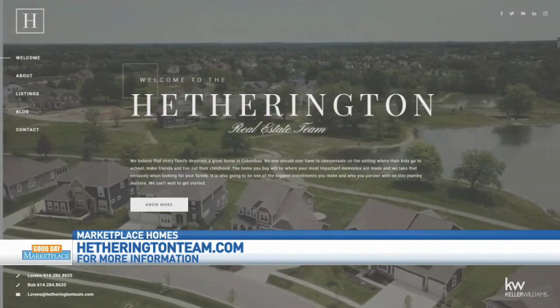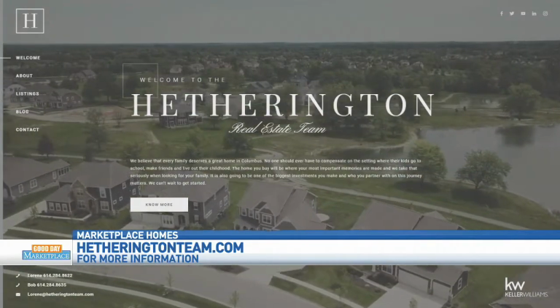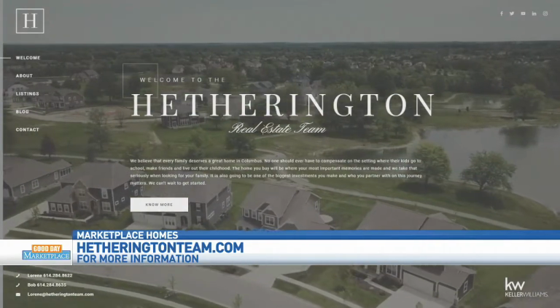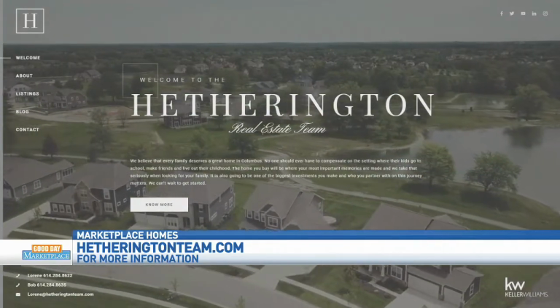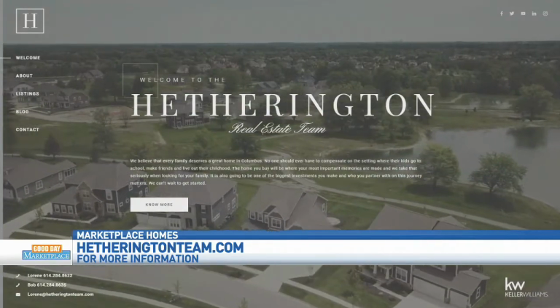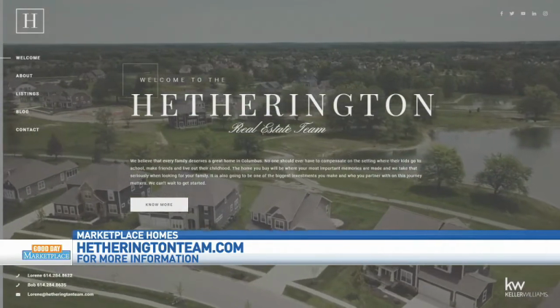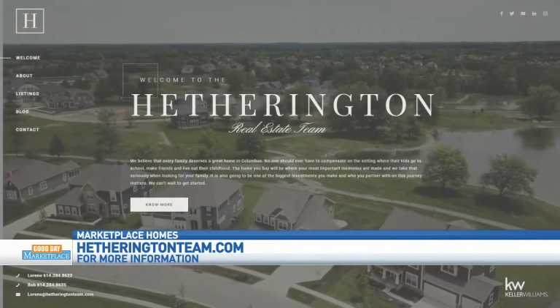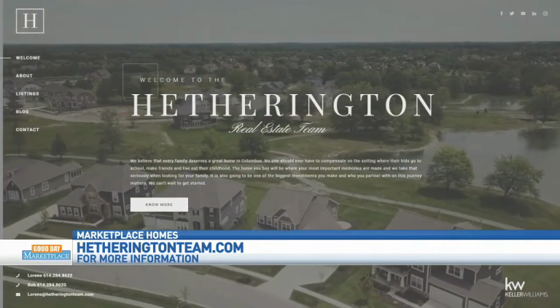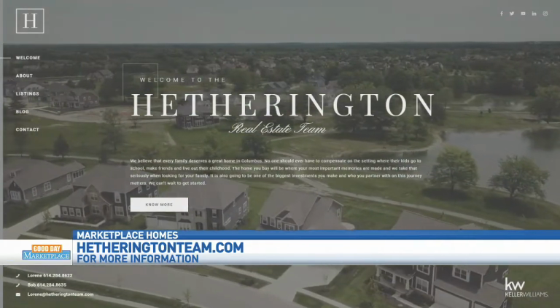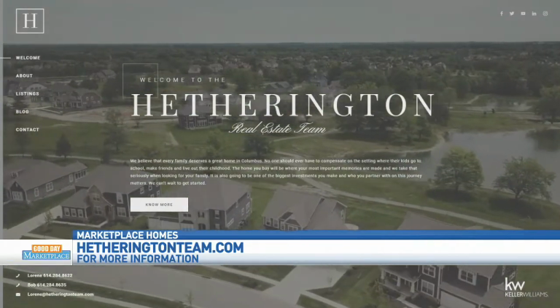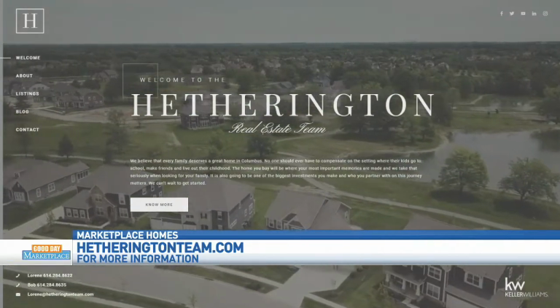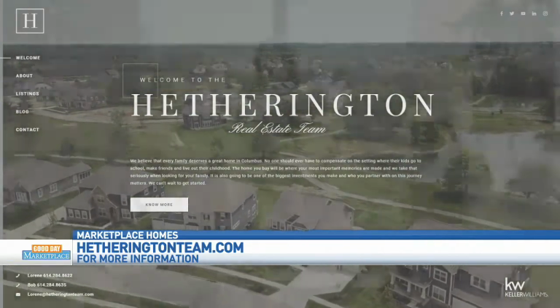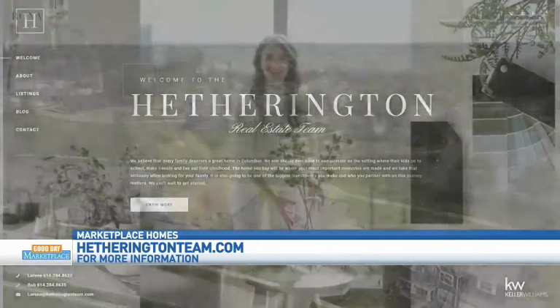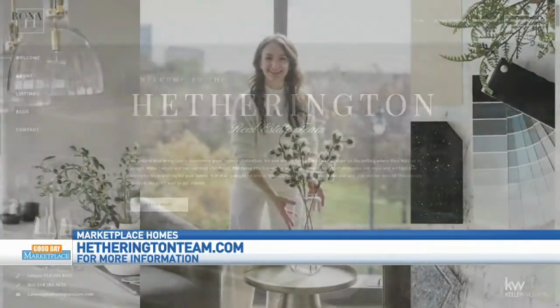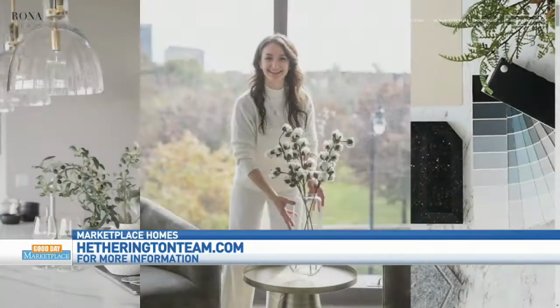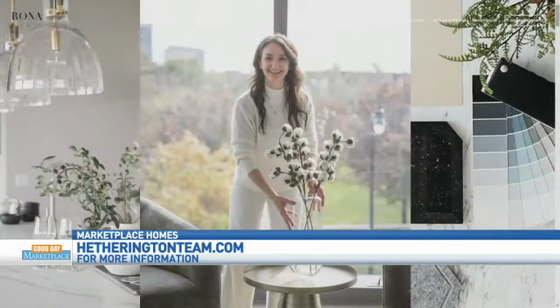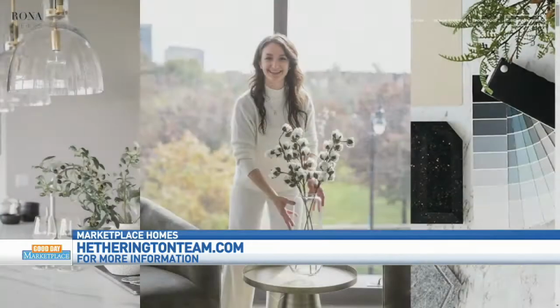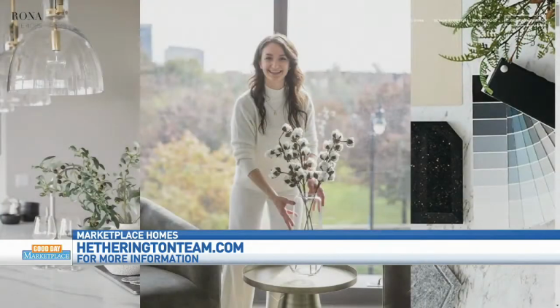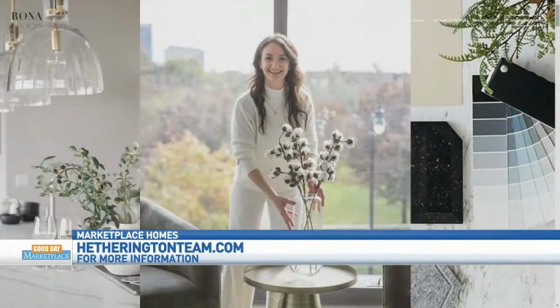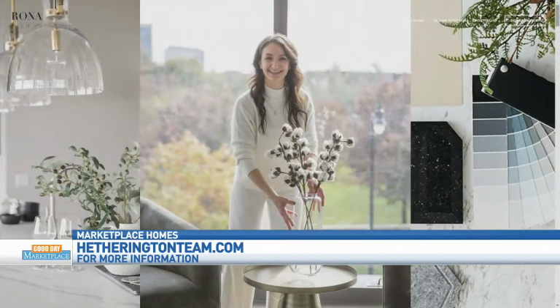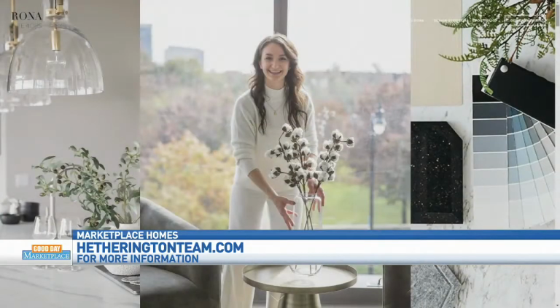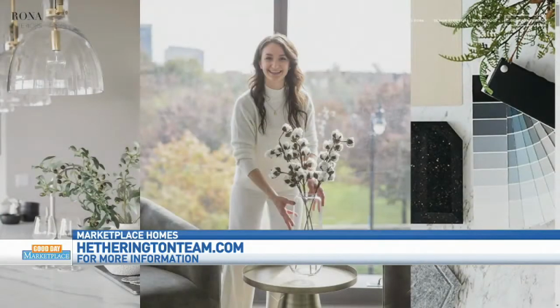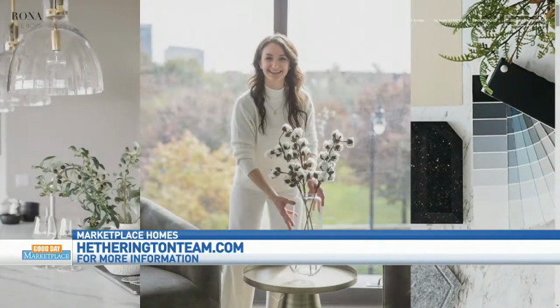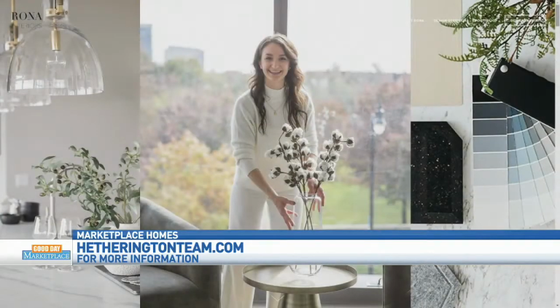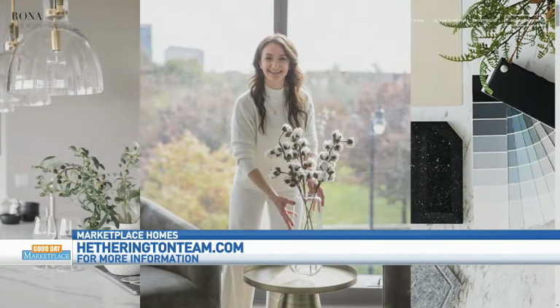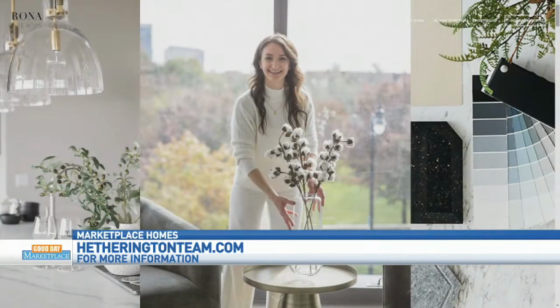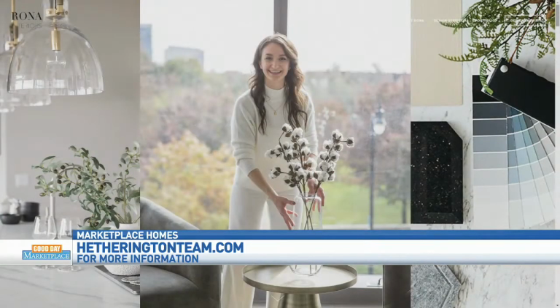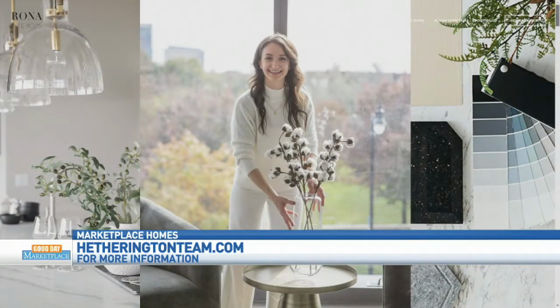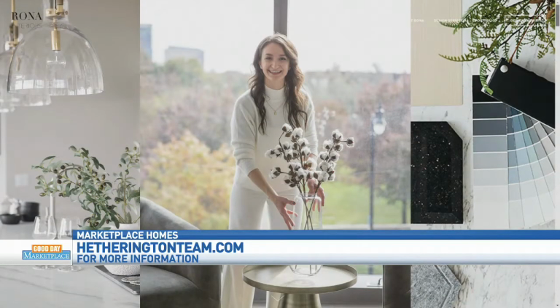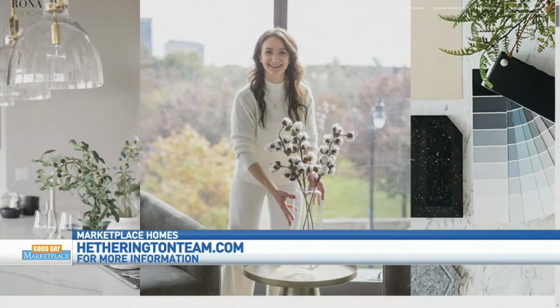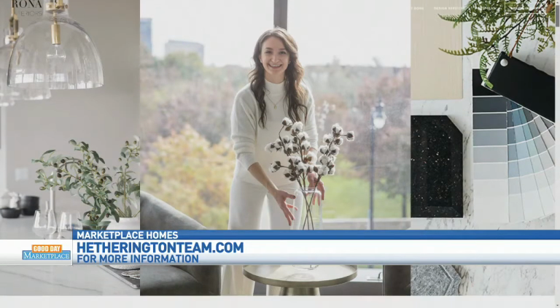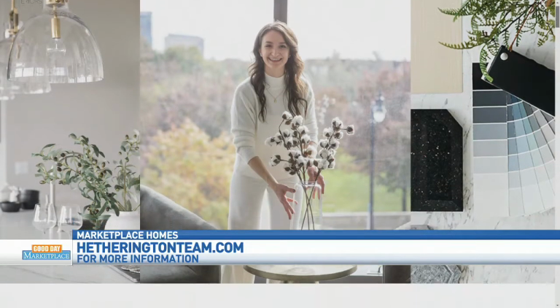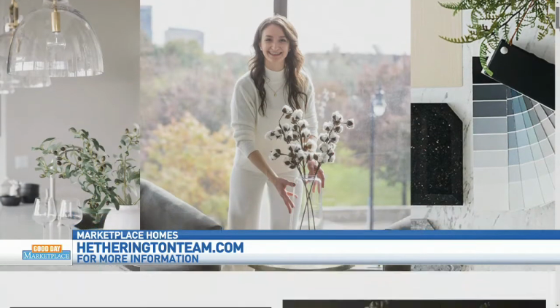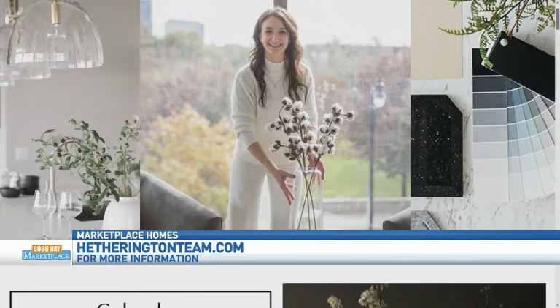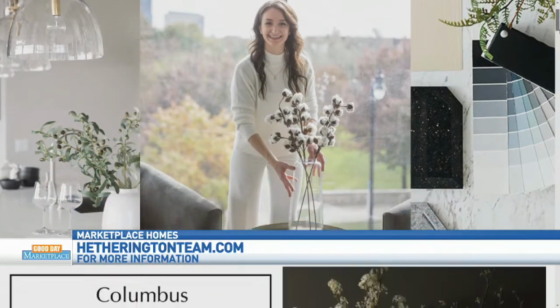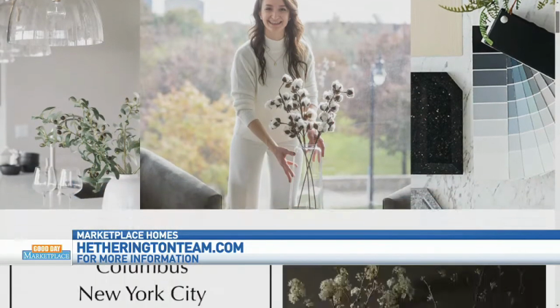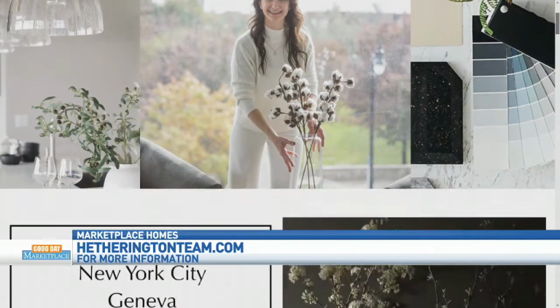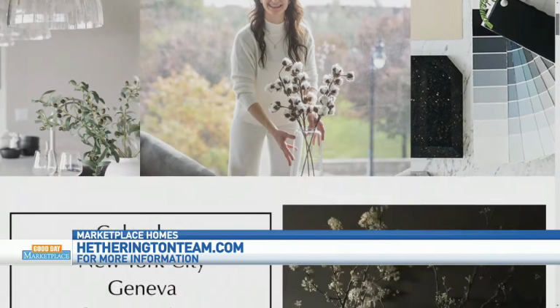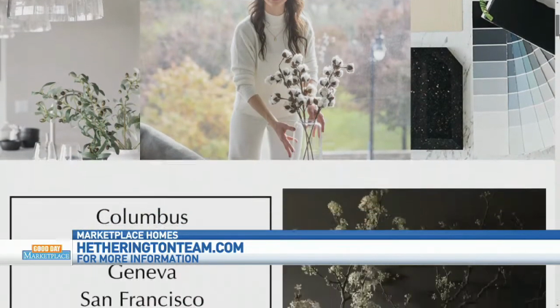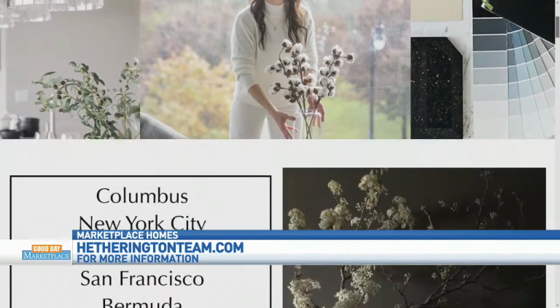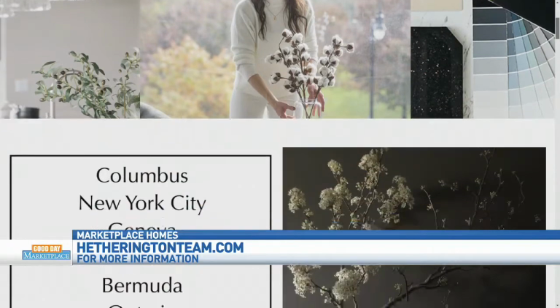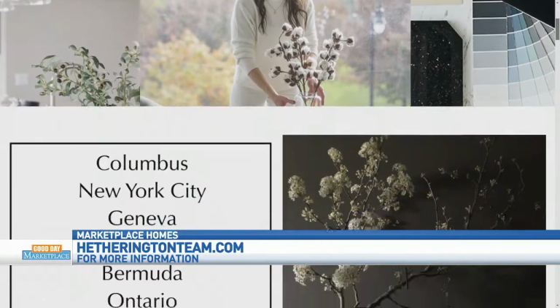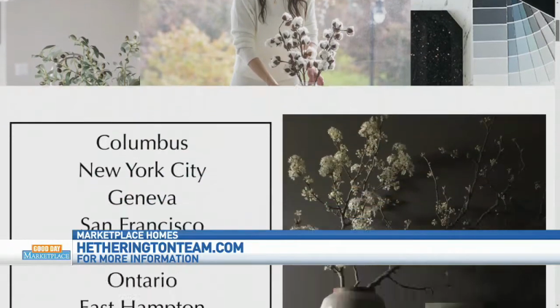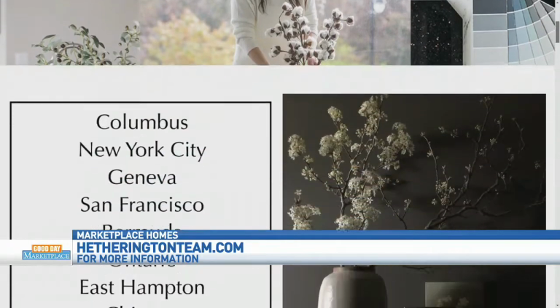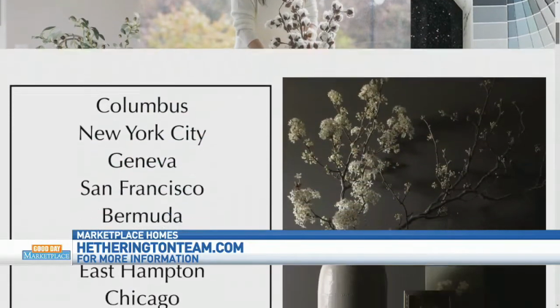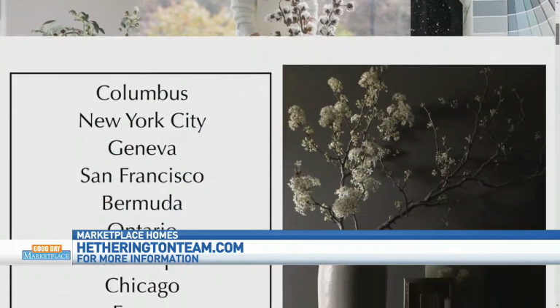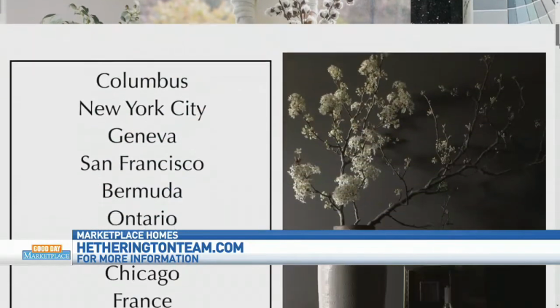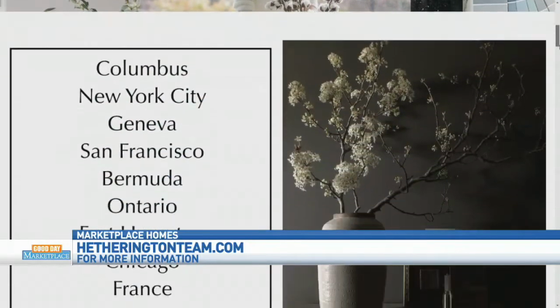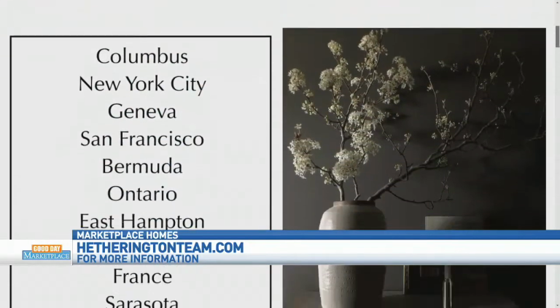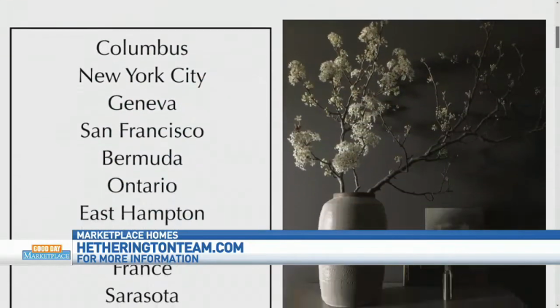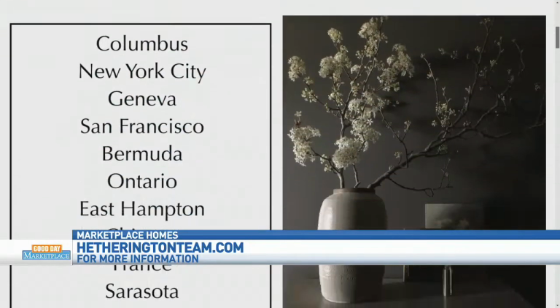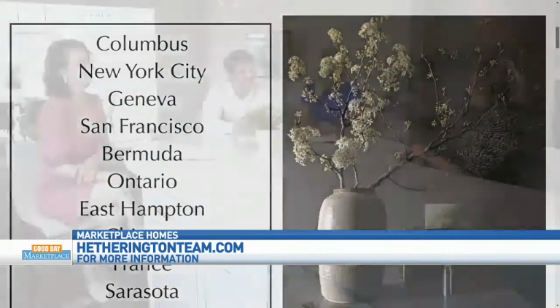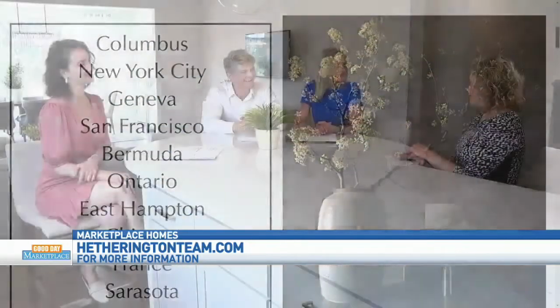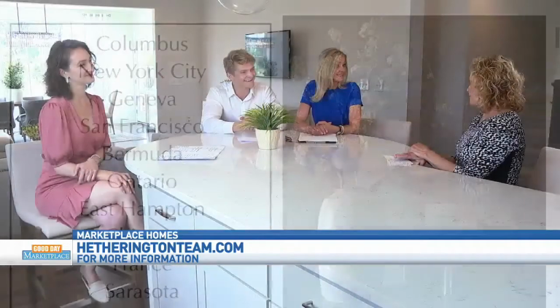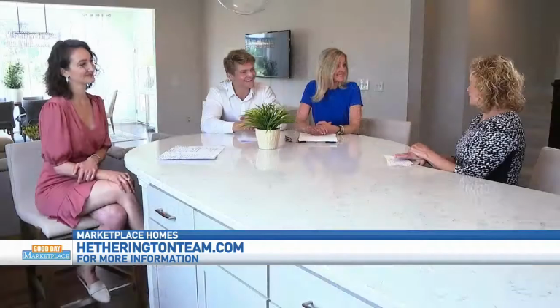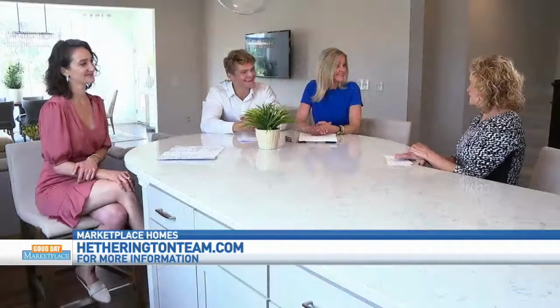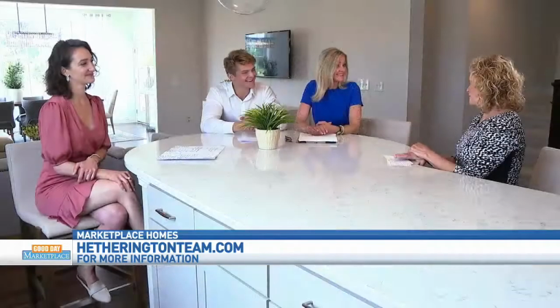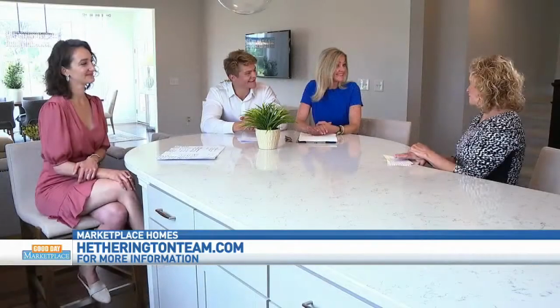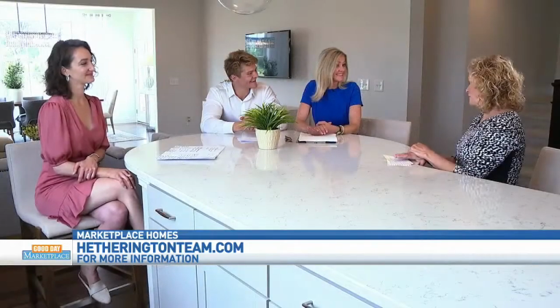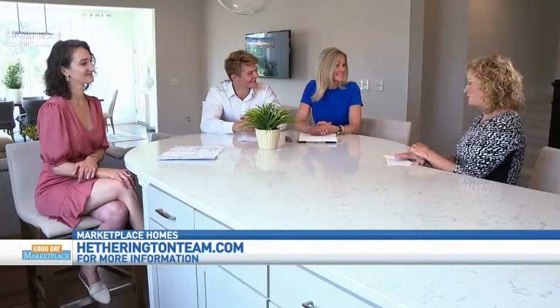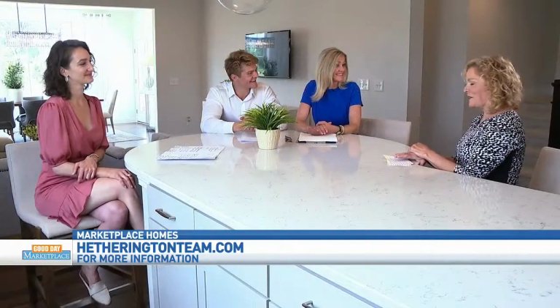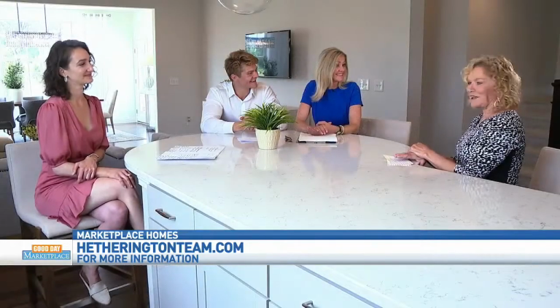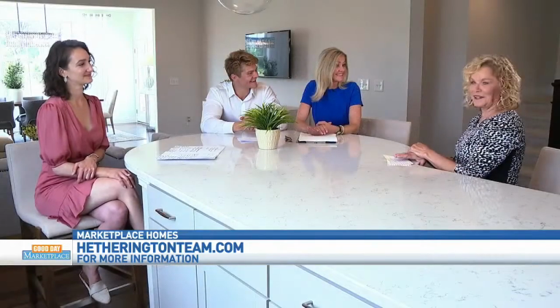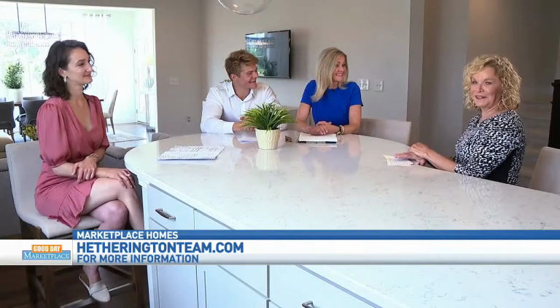And Rona, how do people find you? You can find me at ronainteriors.com. We've had a great visit — appreciate it.